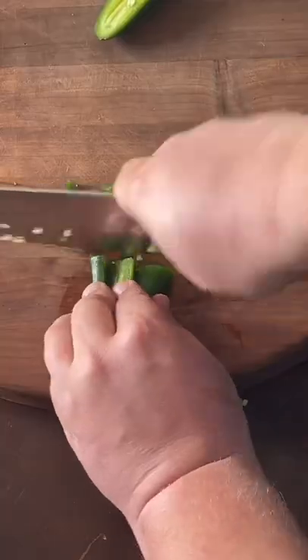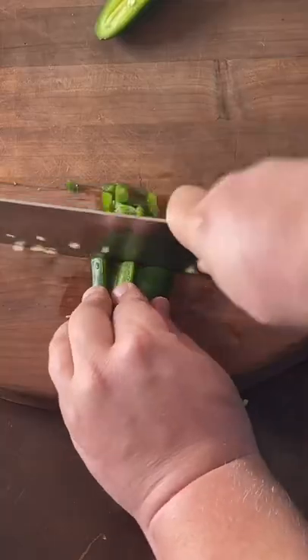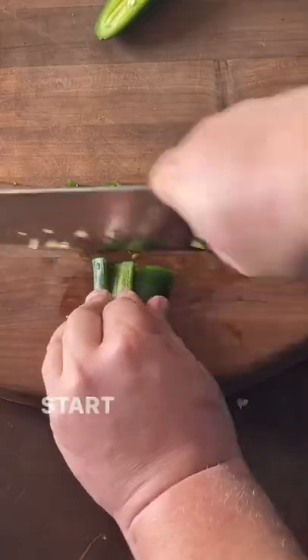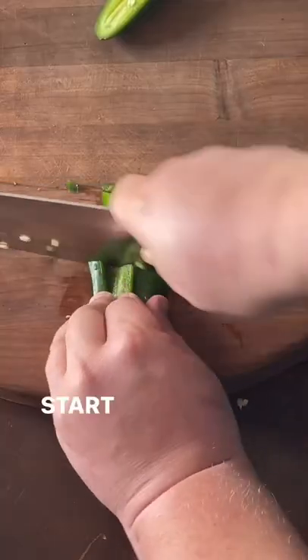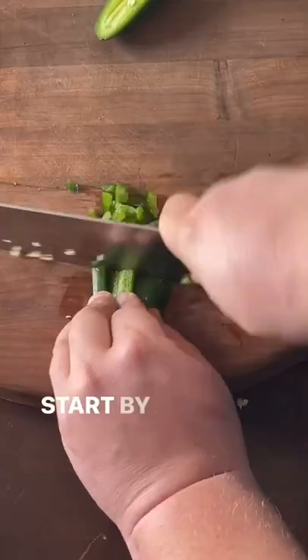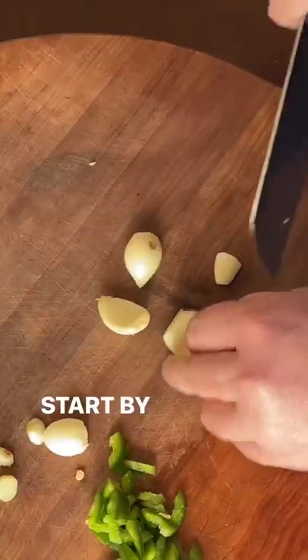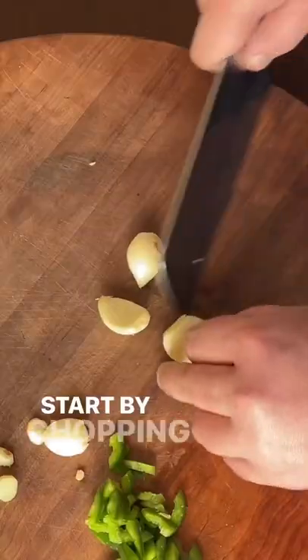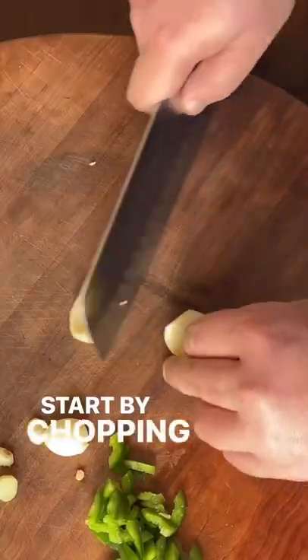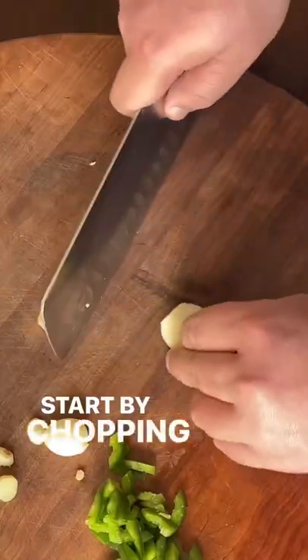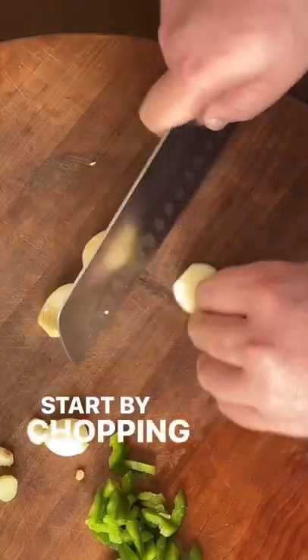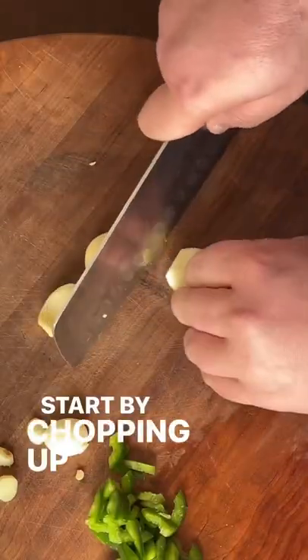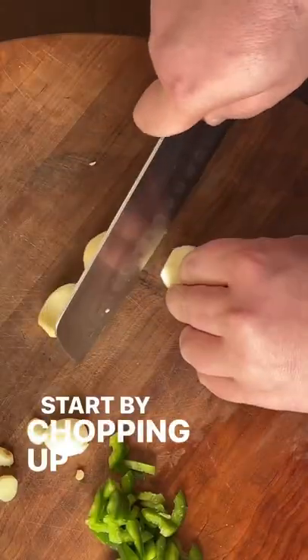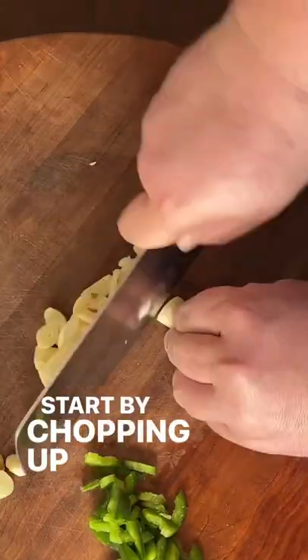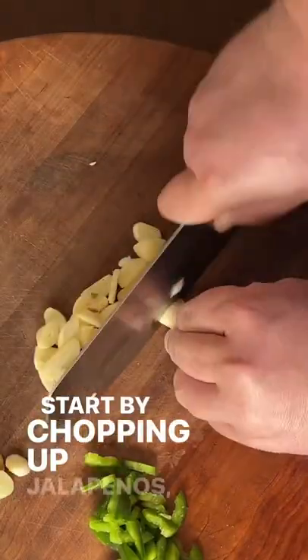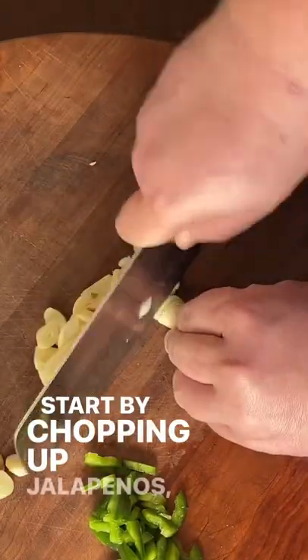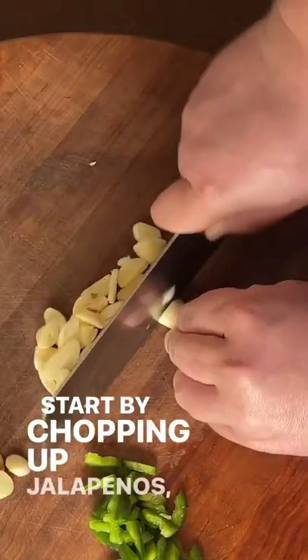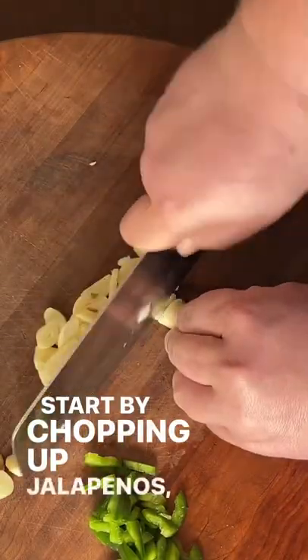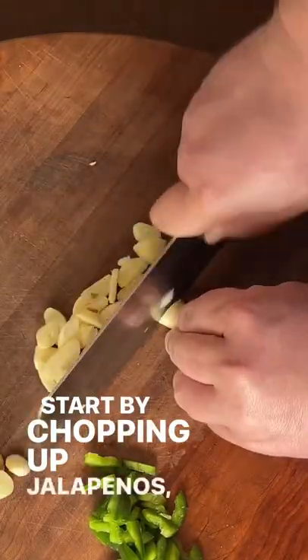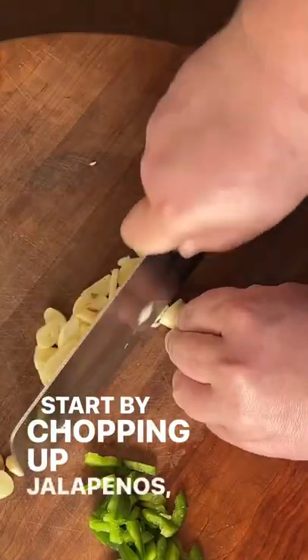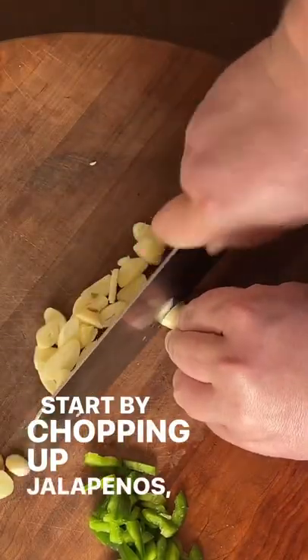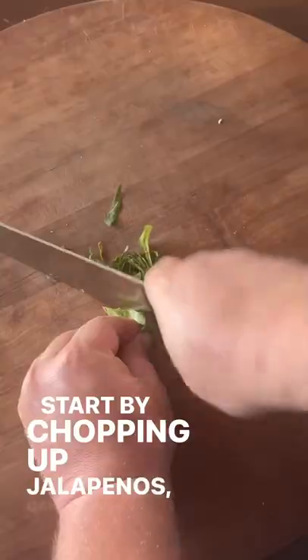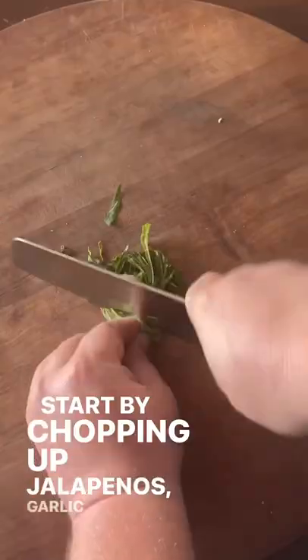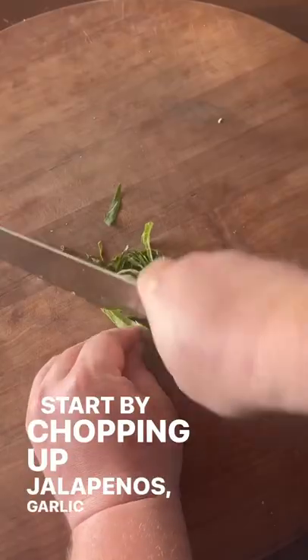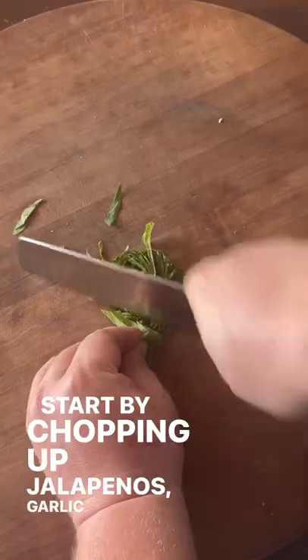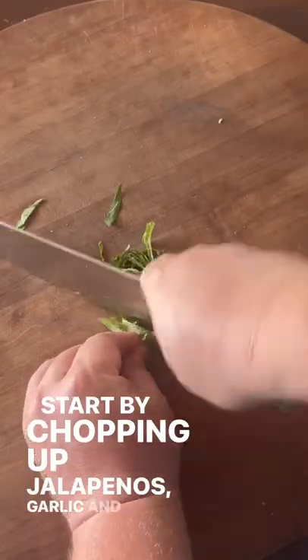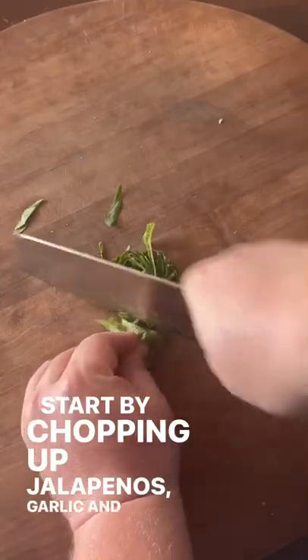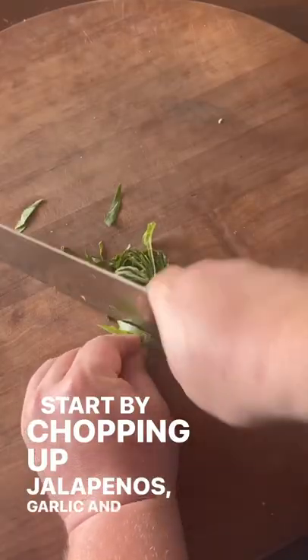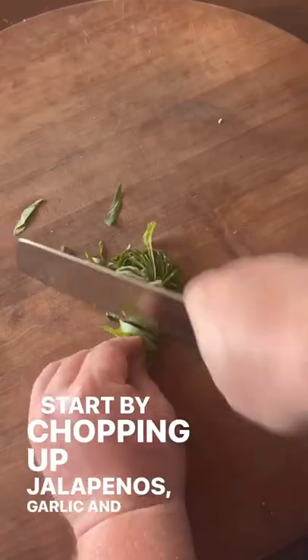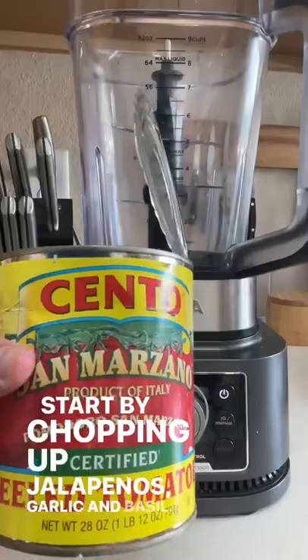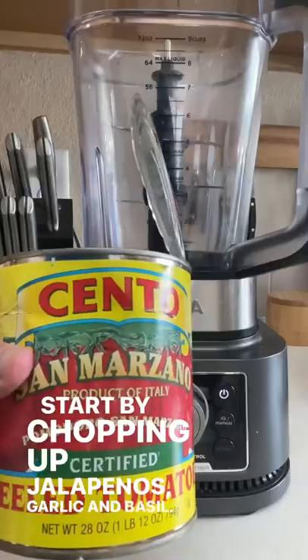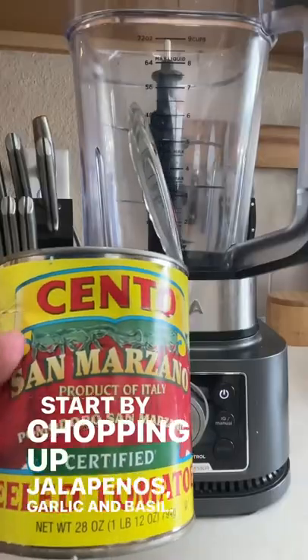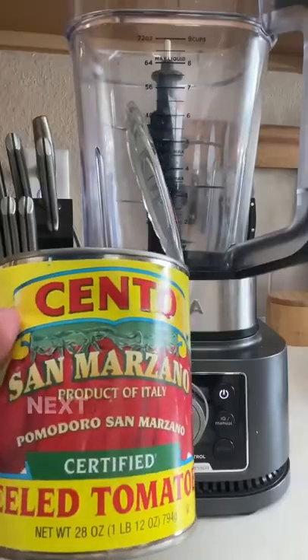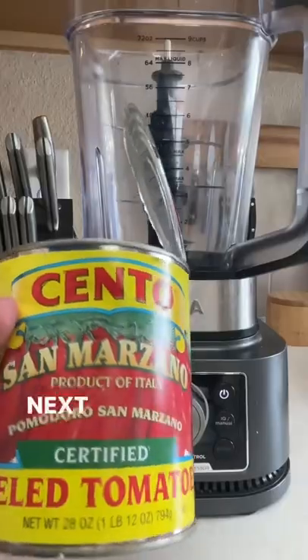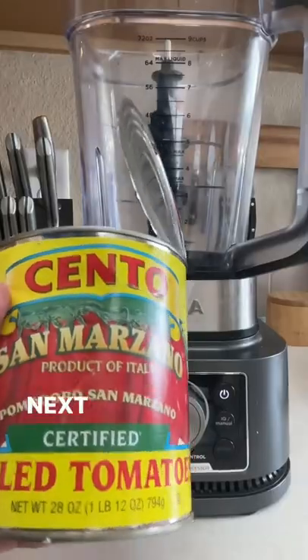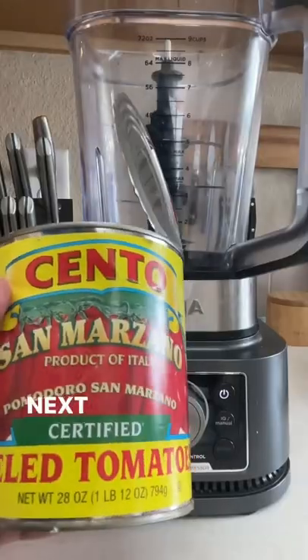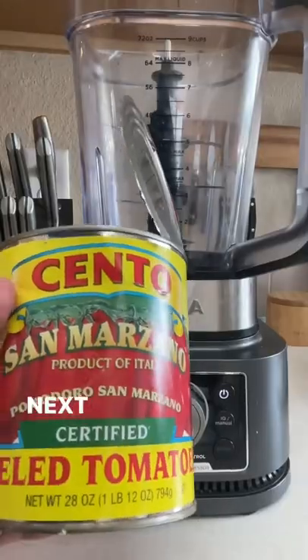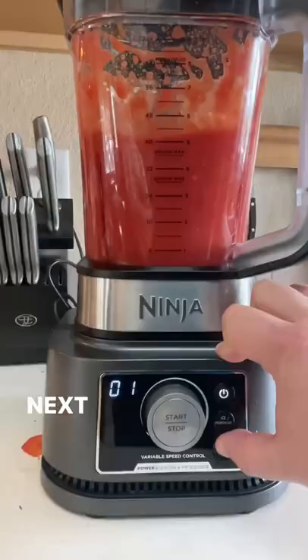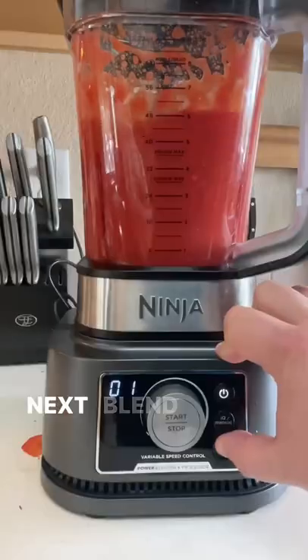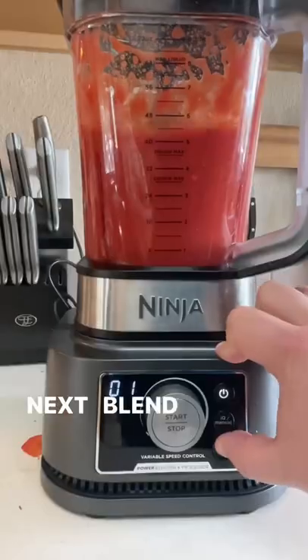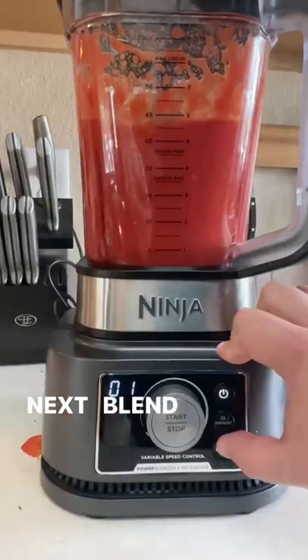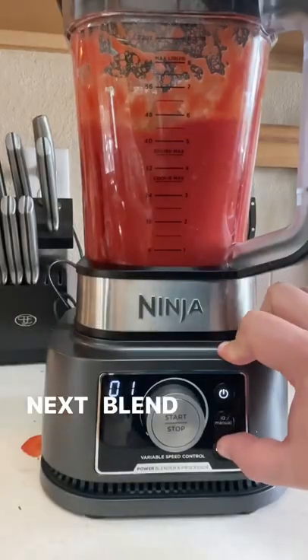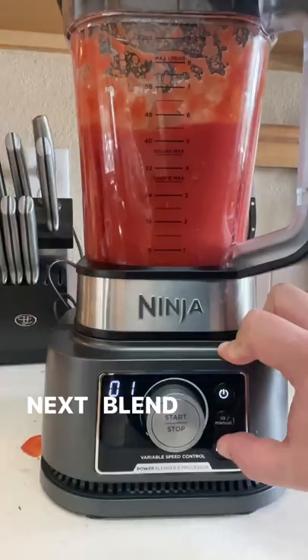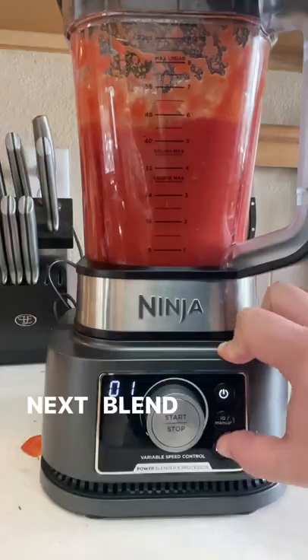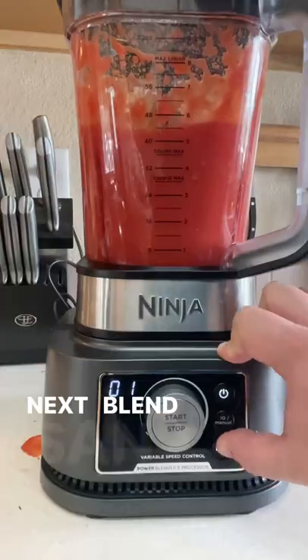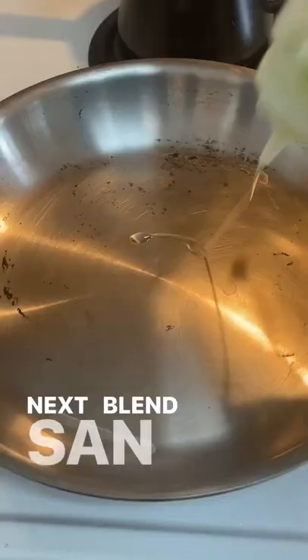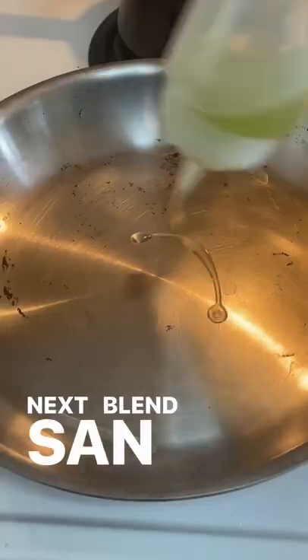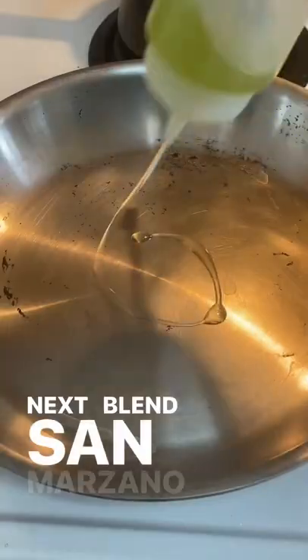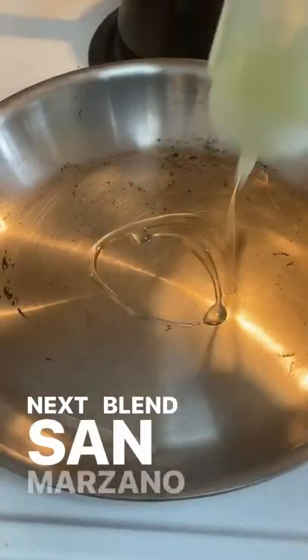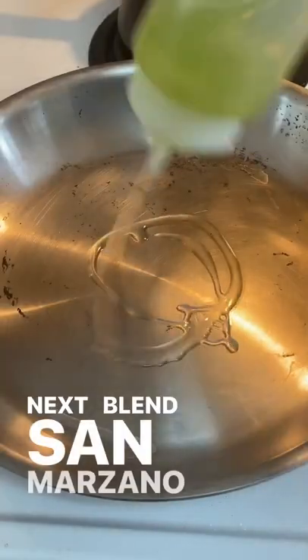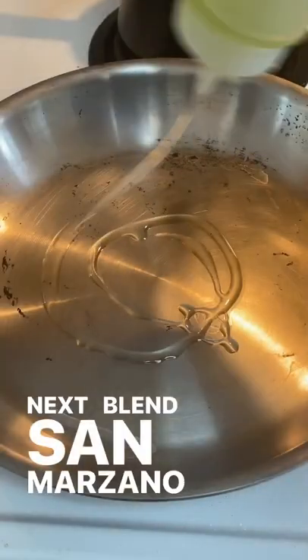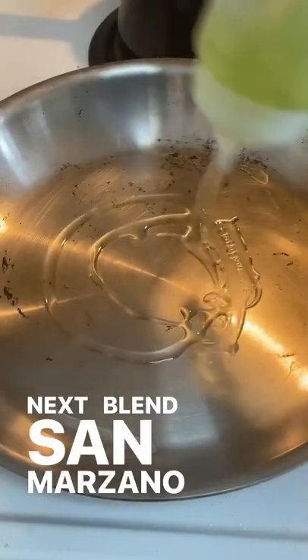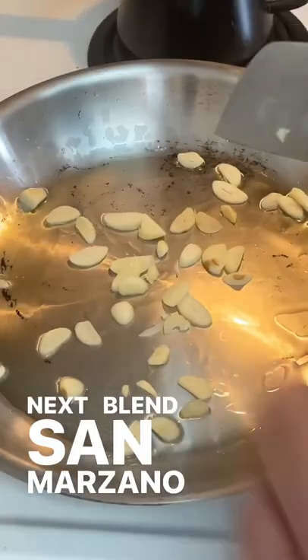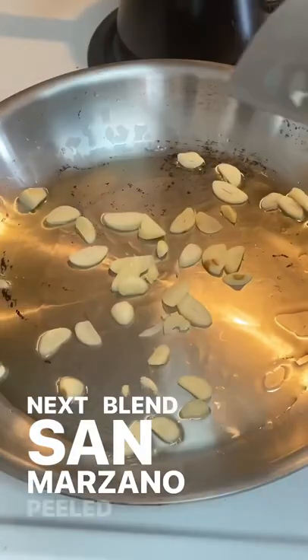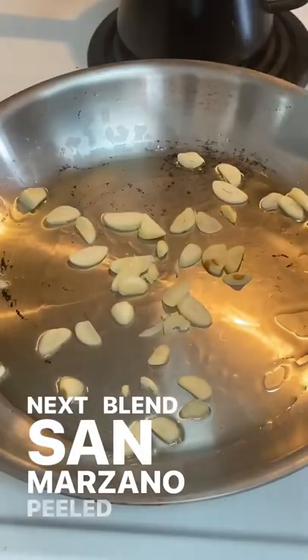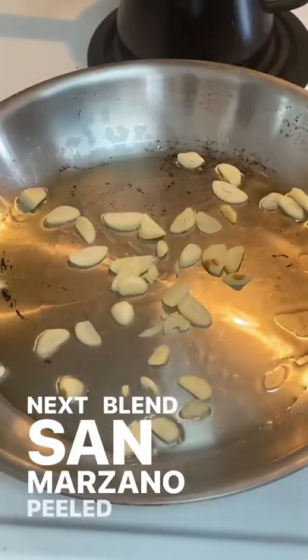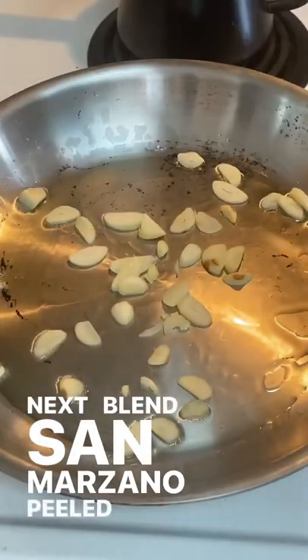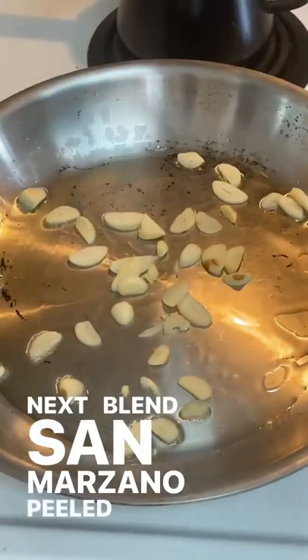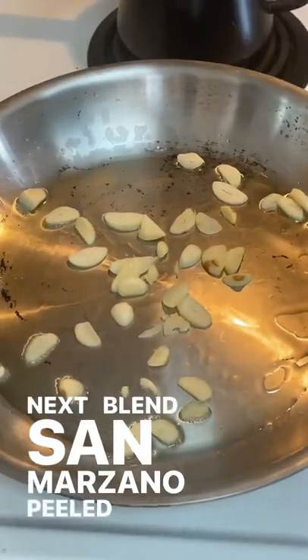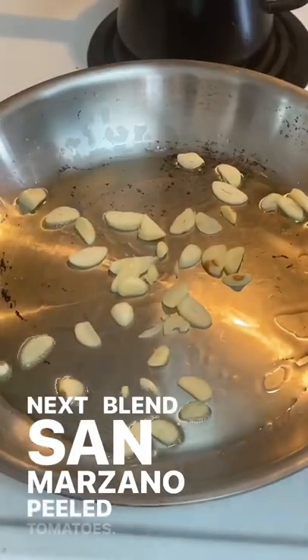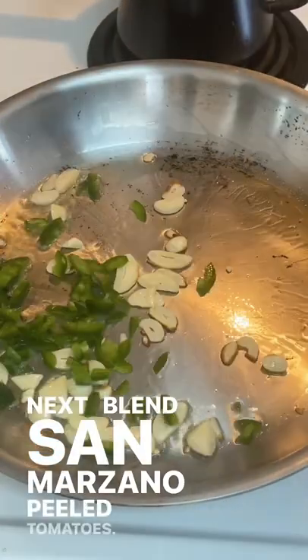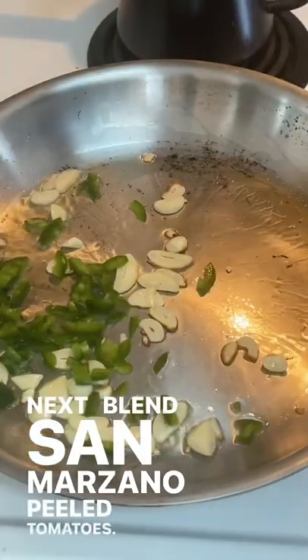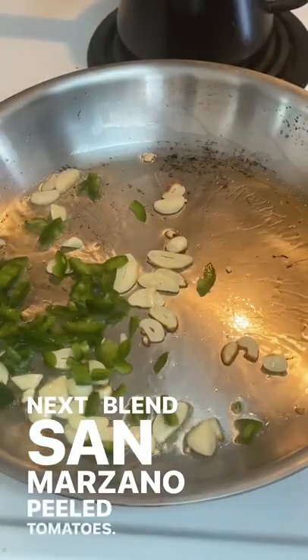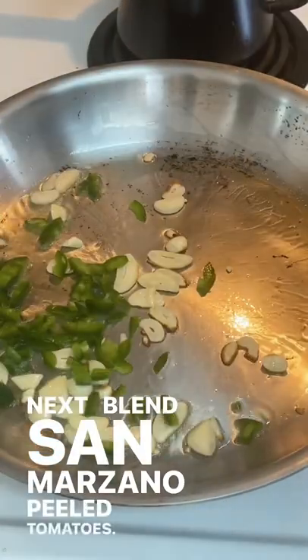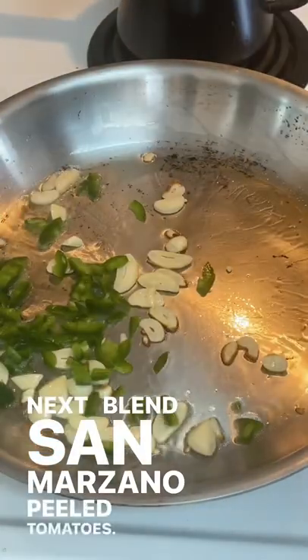We're going to start by chopping up some jalapenos, garlic, and basil. Next we're going to blend up our San Marzano peeled tomatoes.